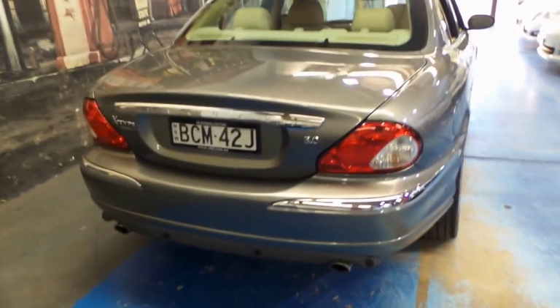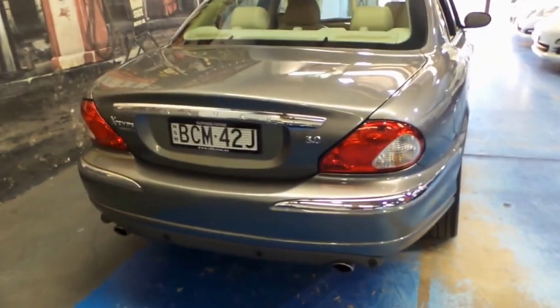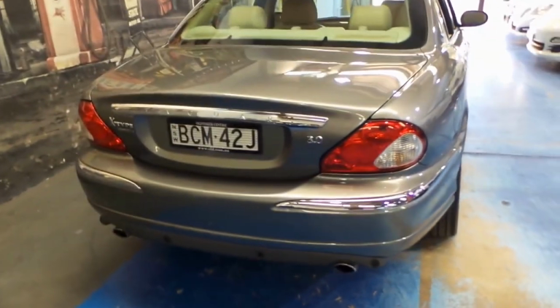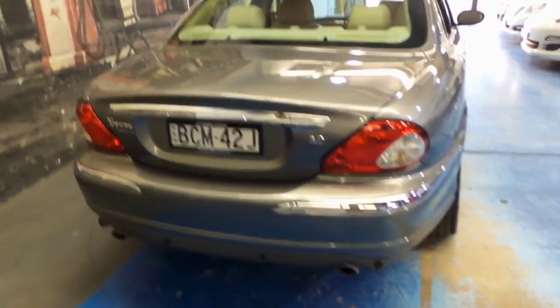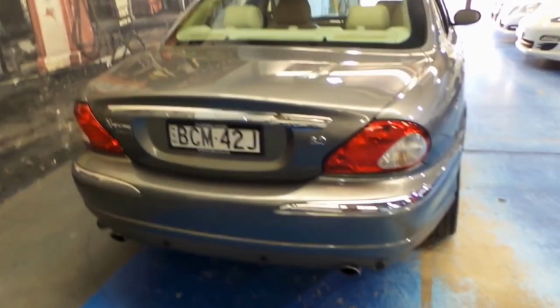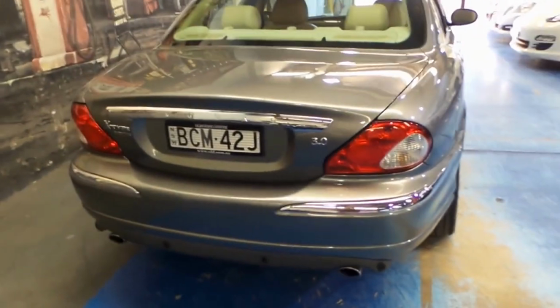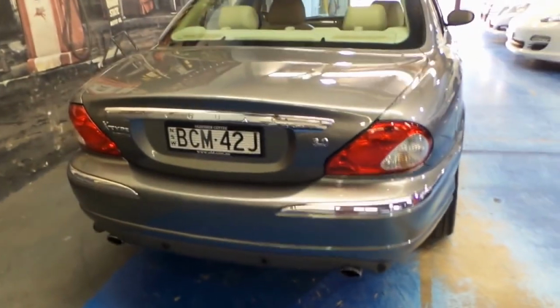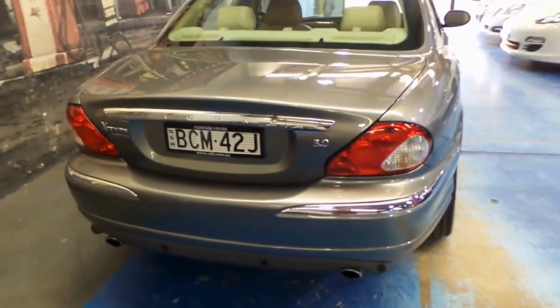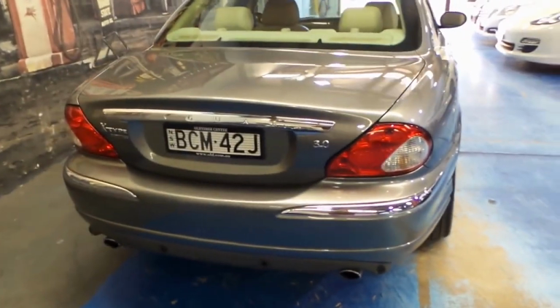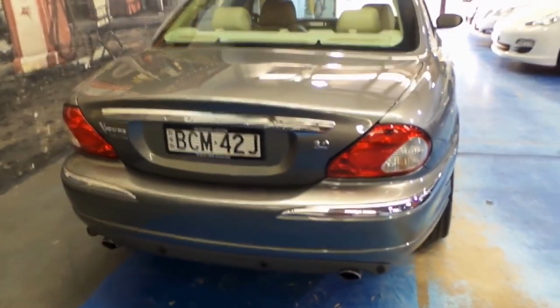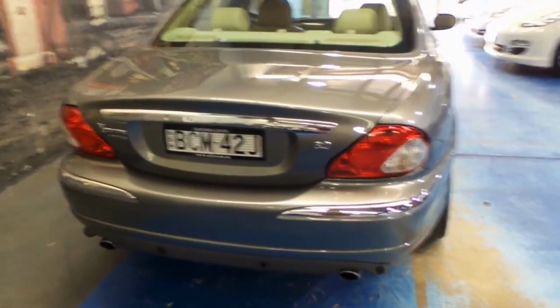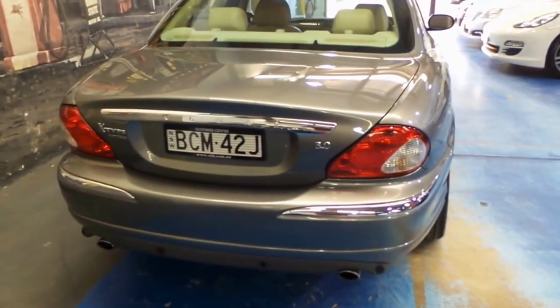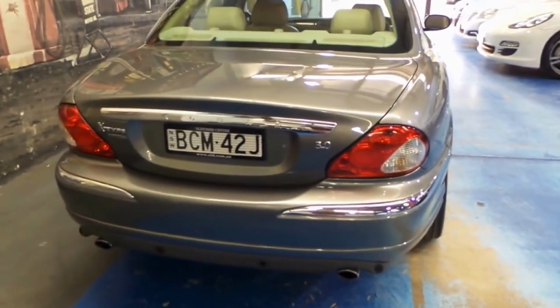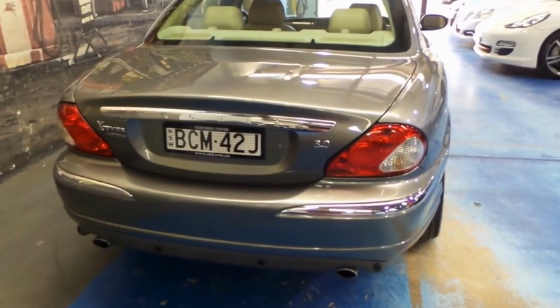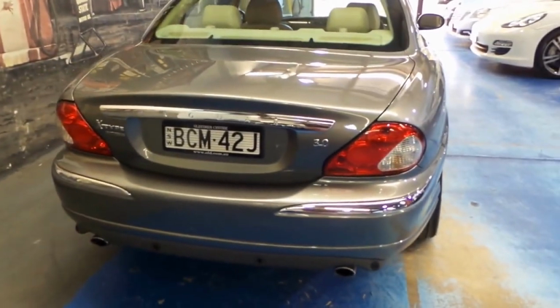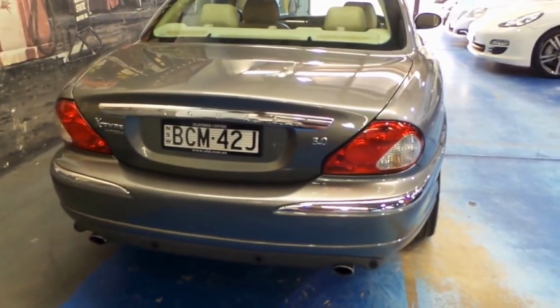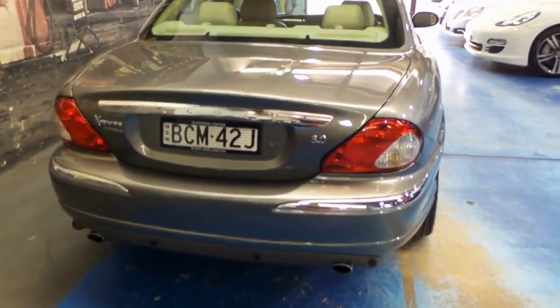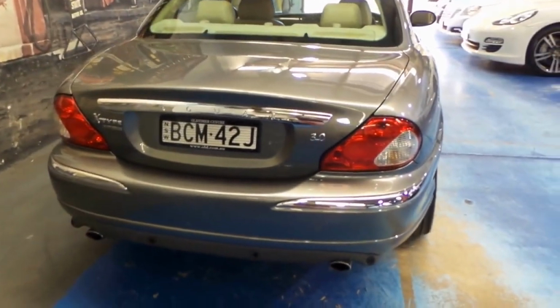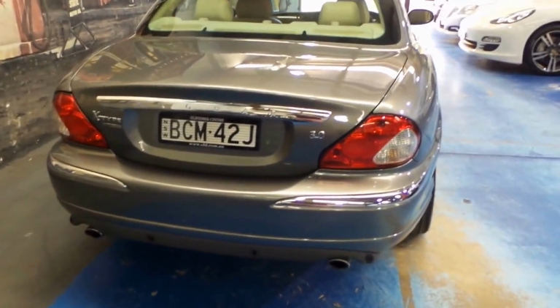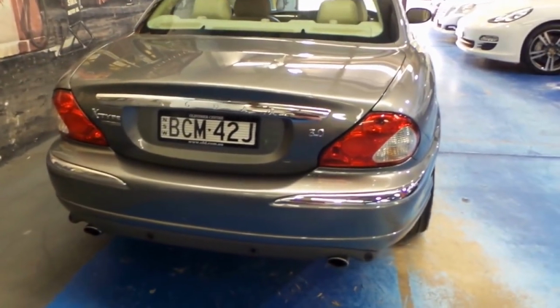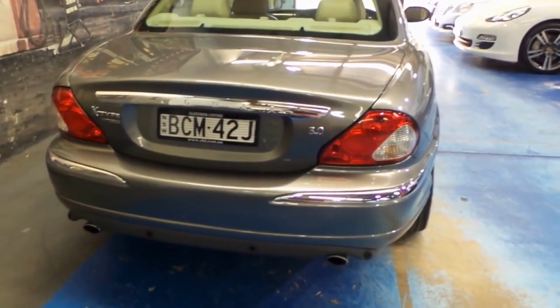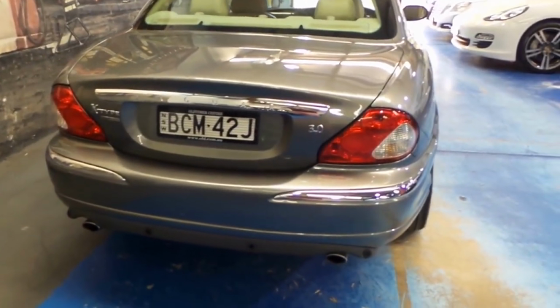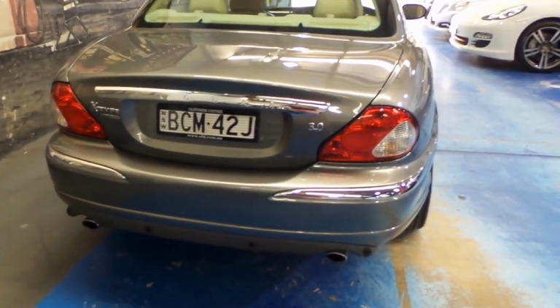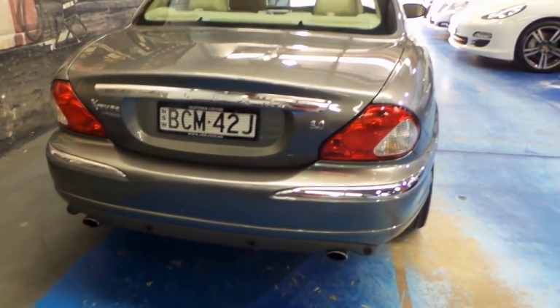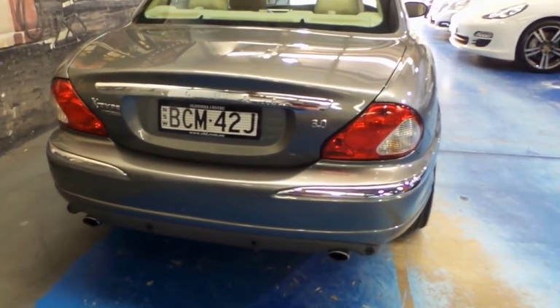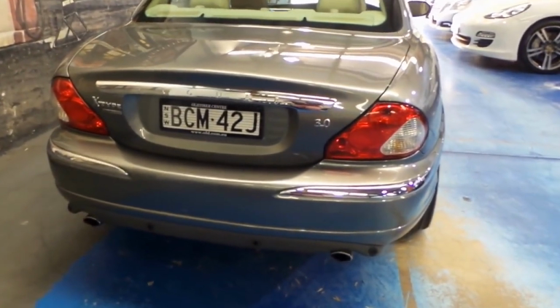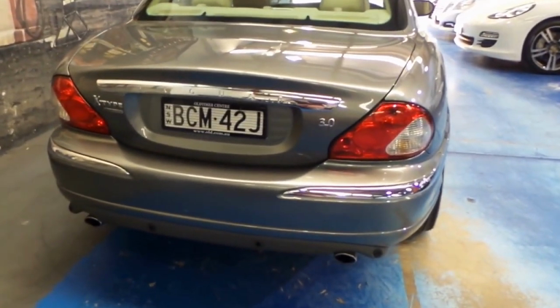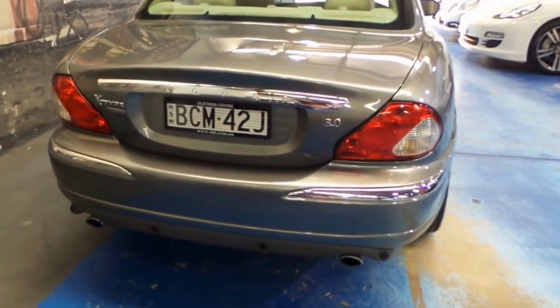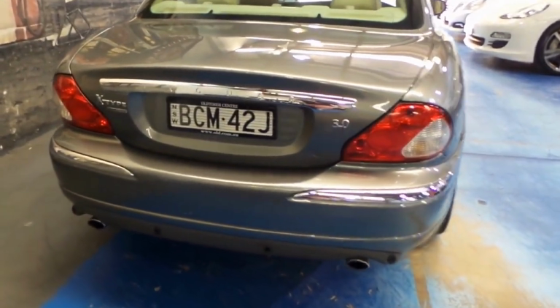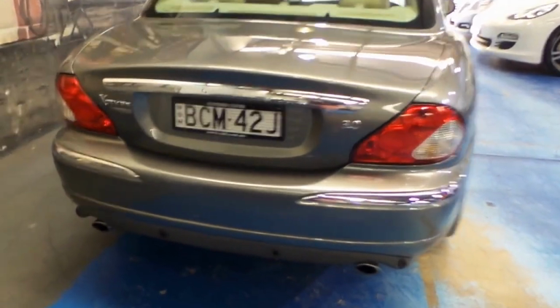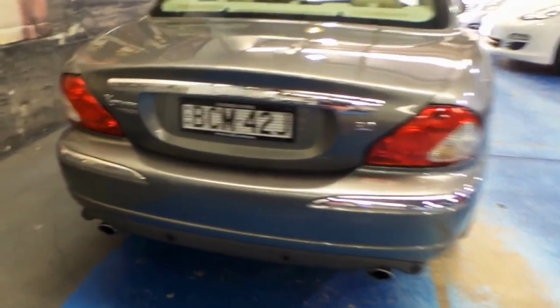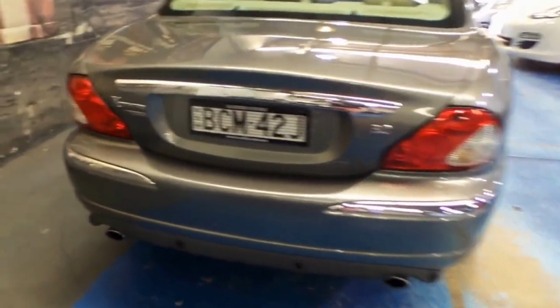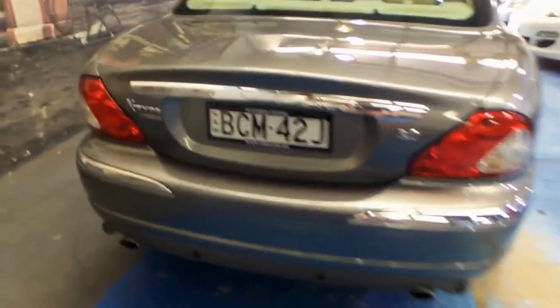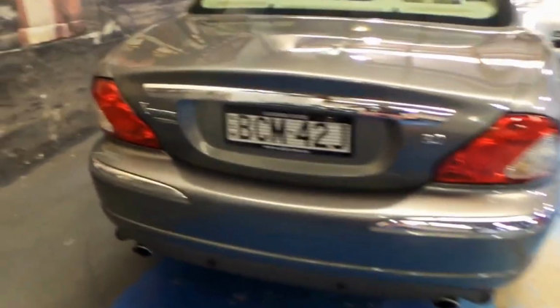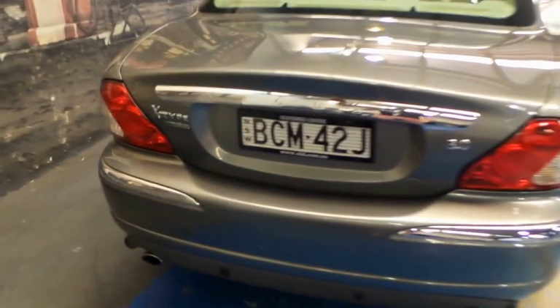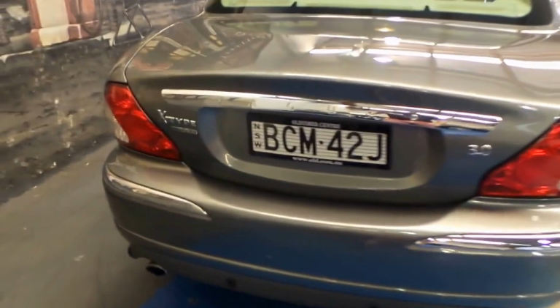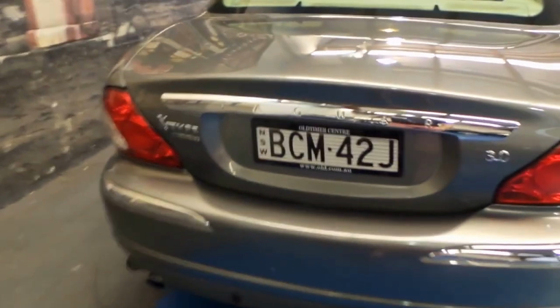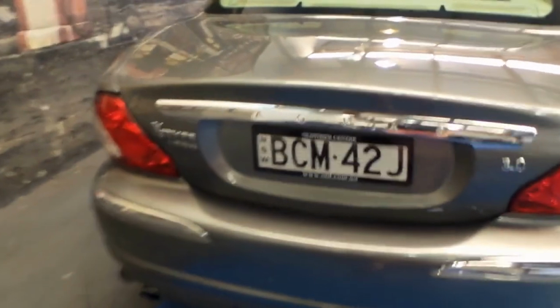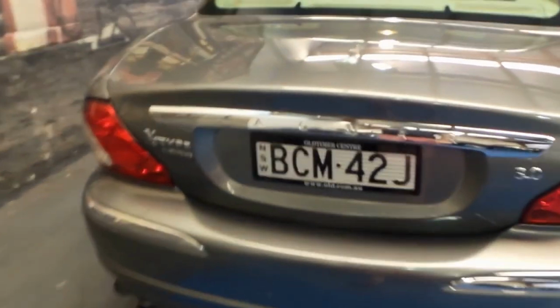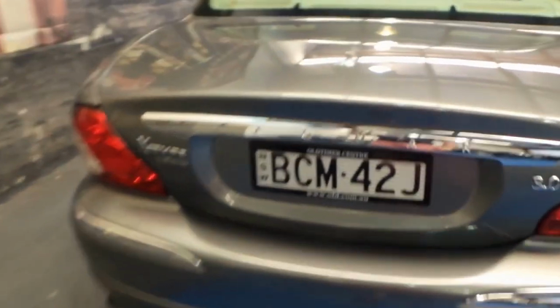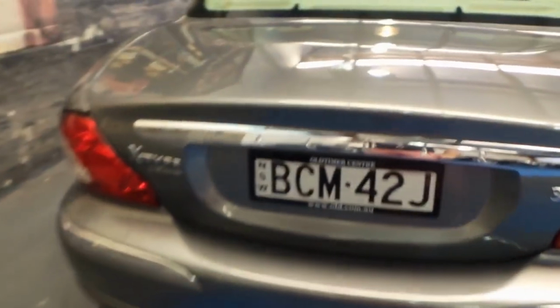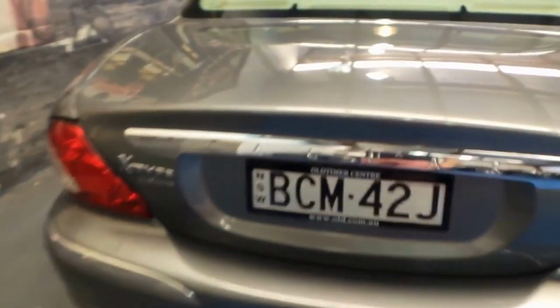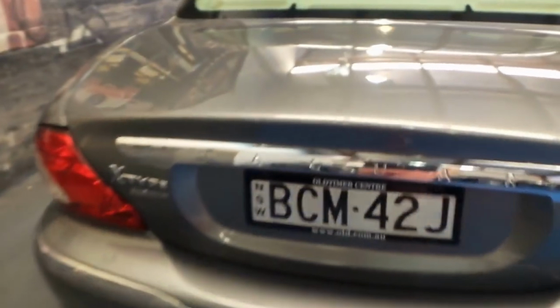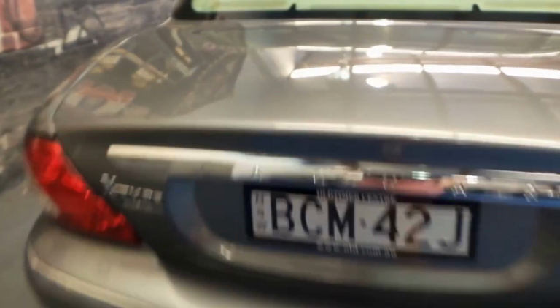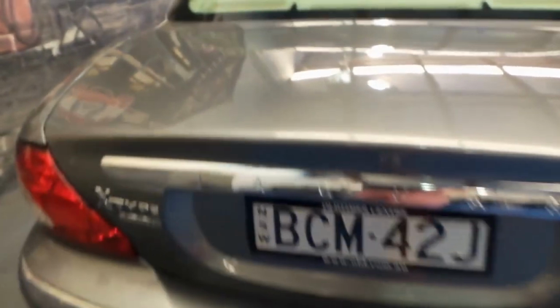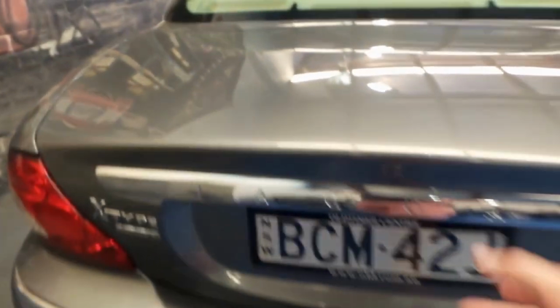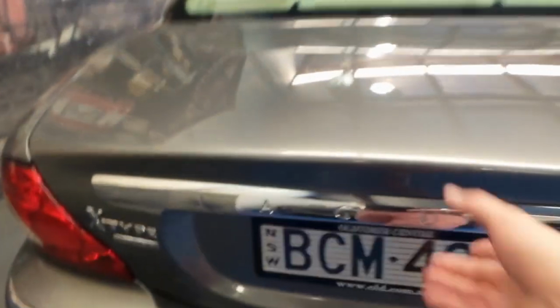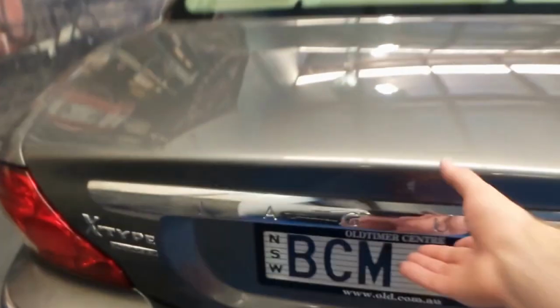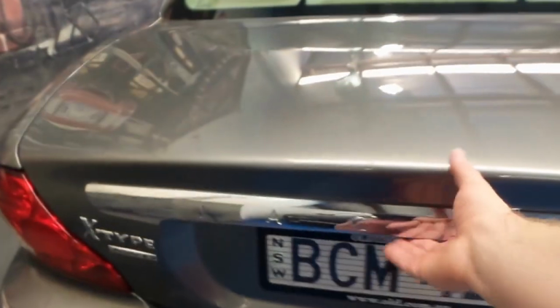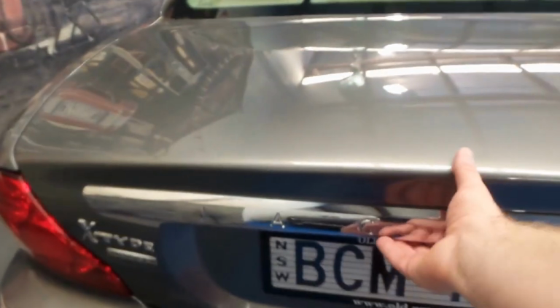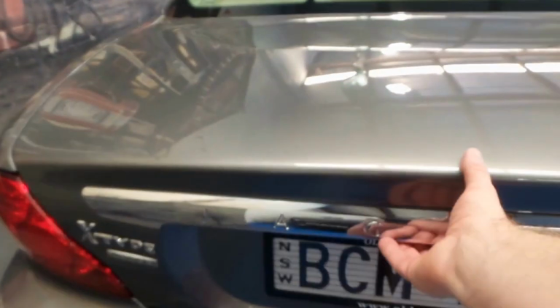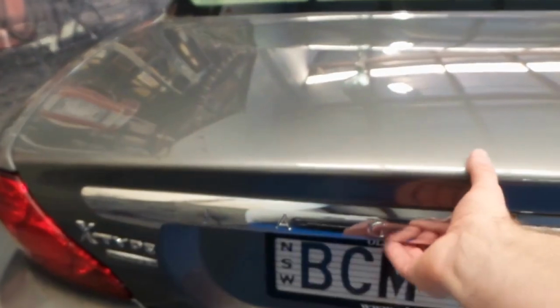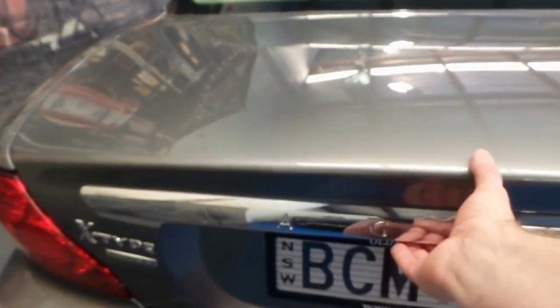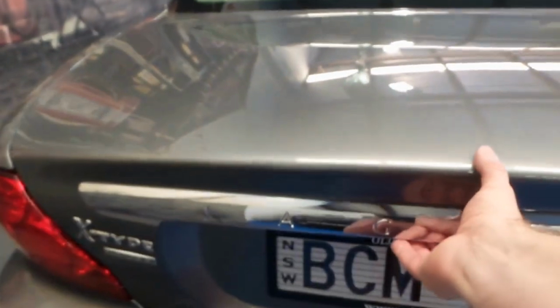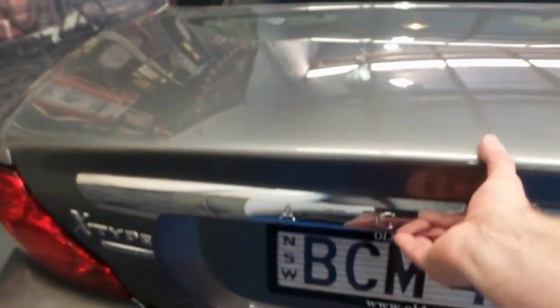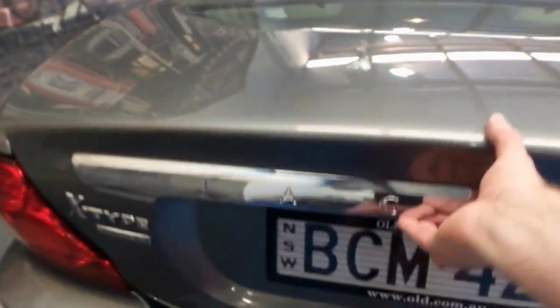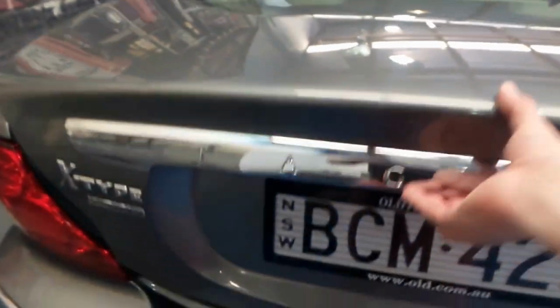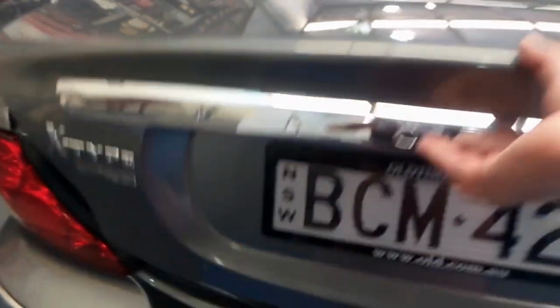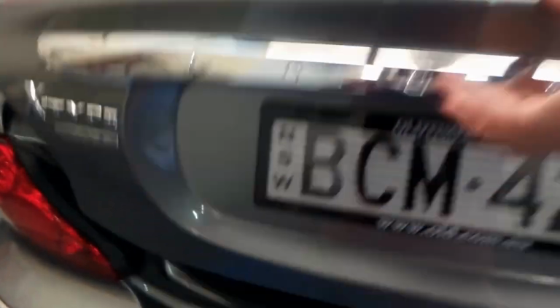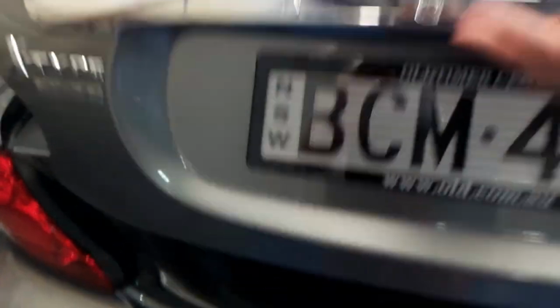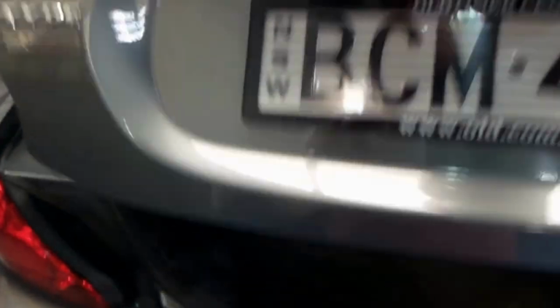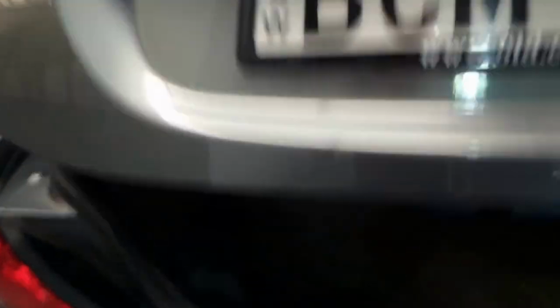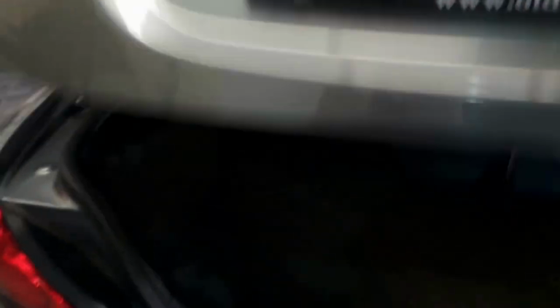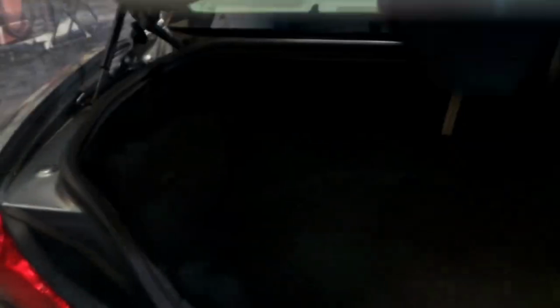The 3 litre V6 has plenty of power, and because it's all wheel drive it really puts the power to the road.